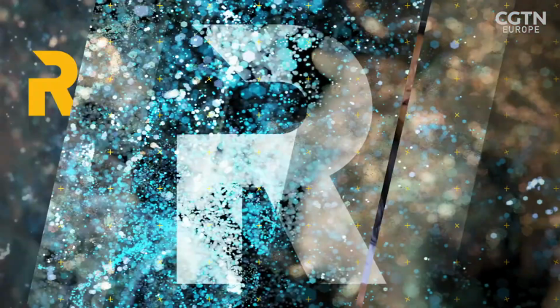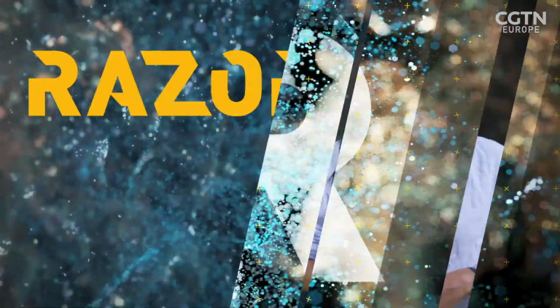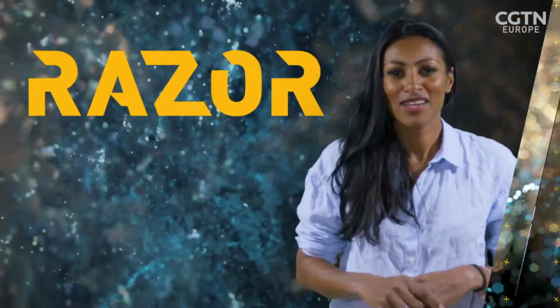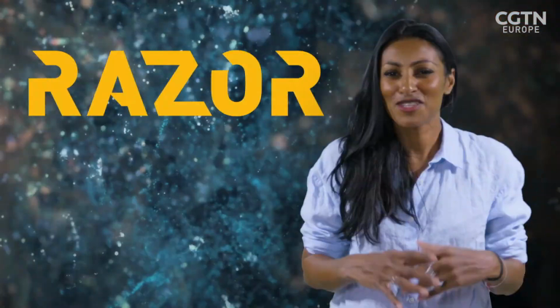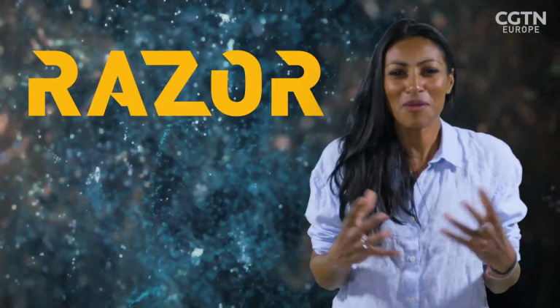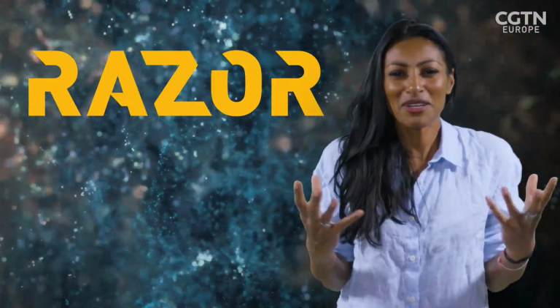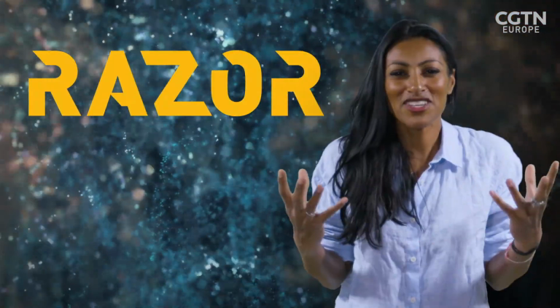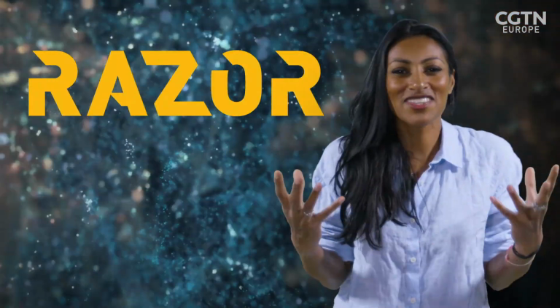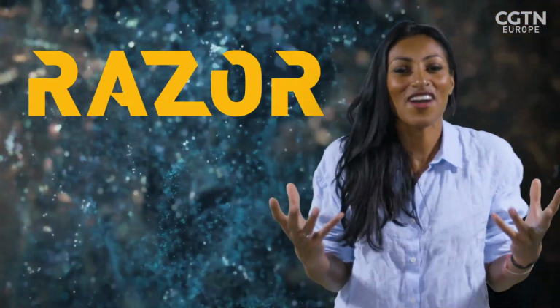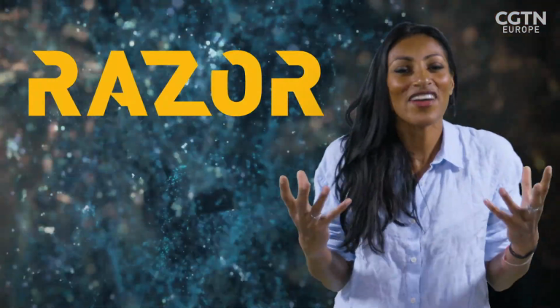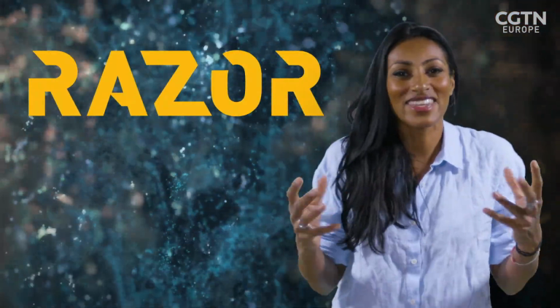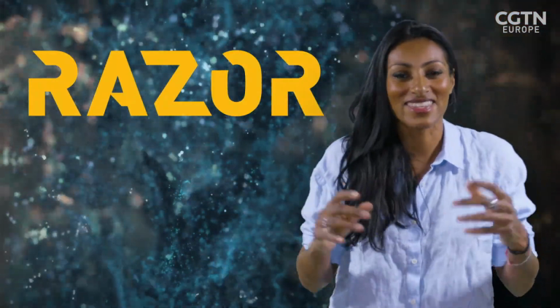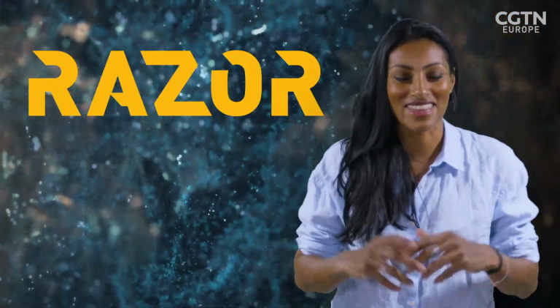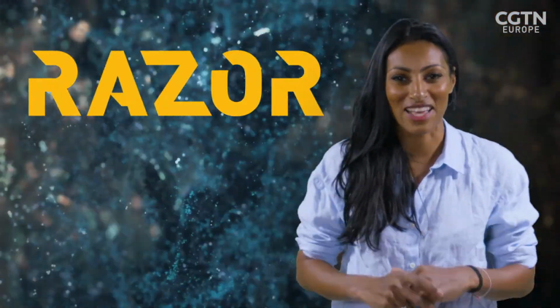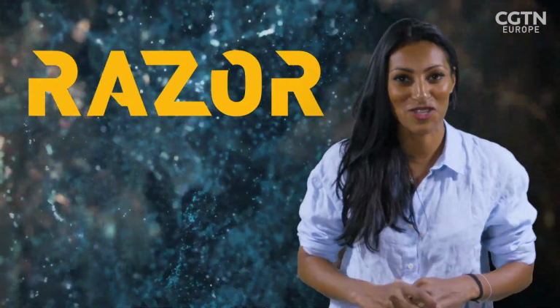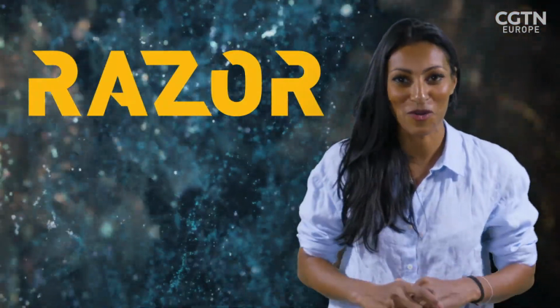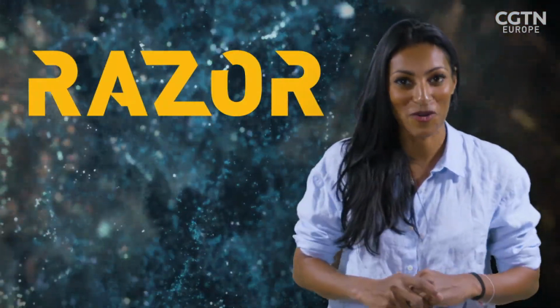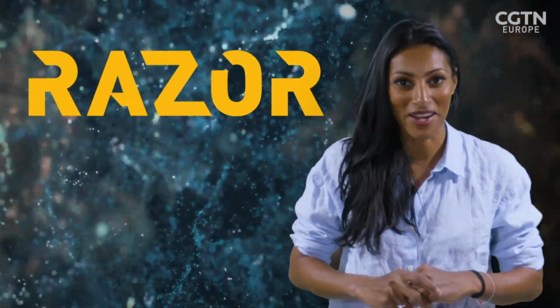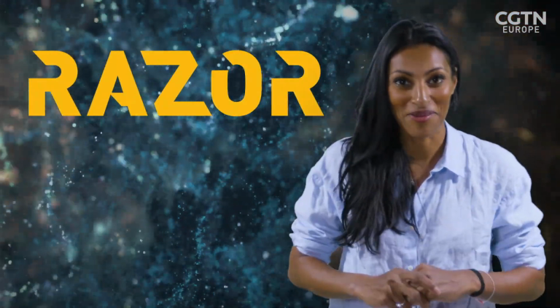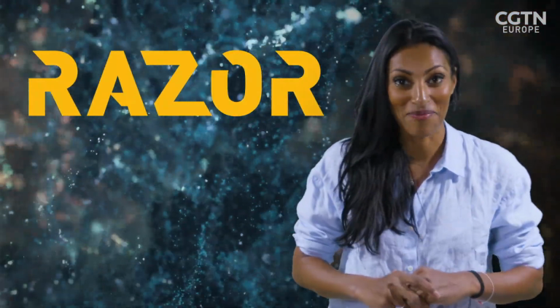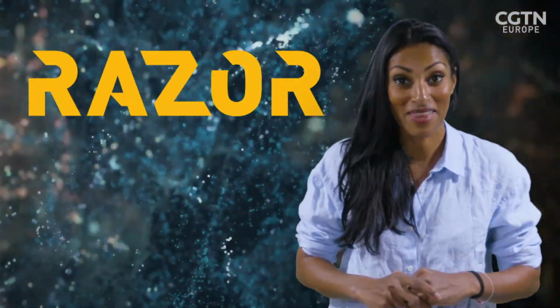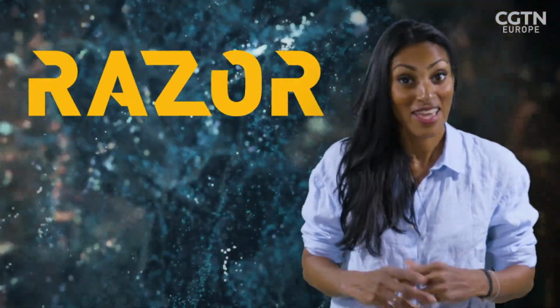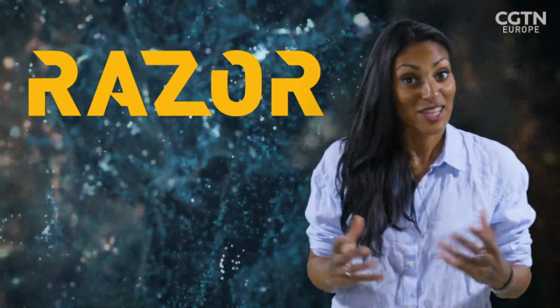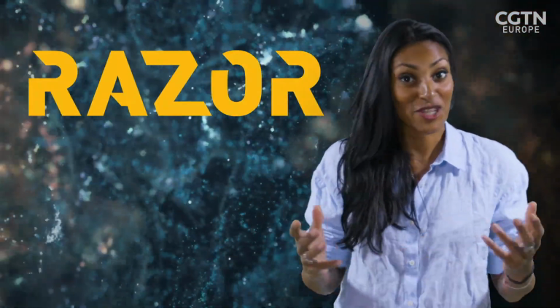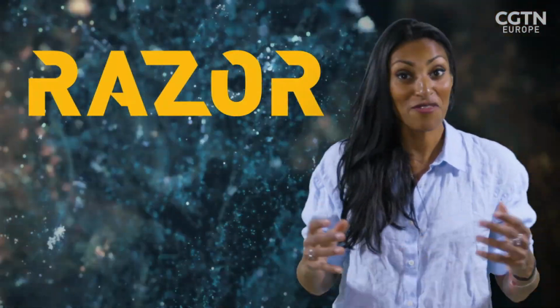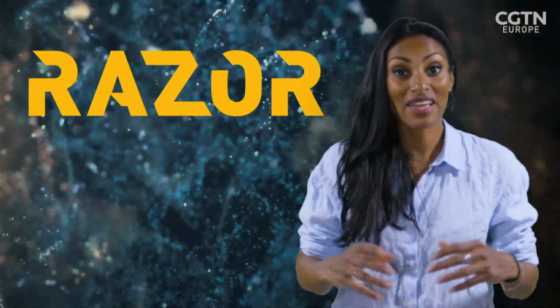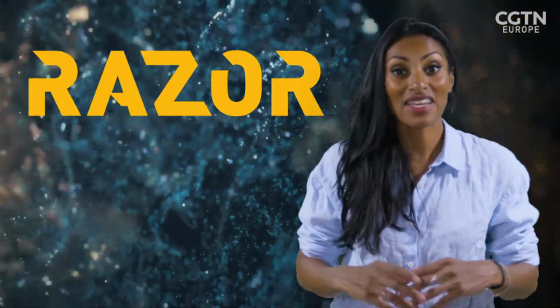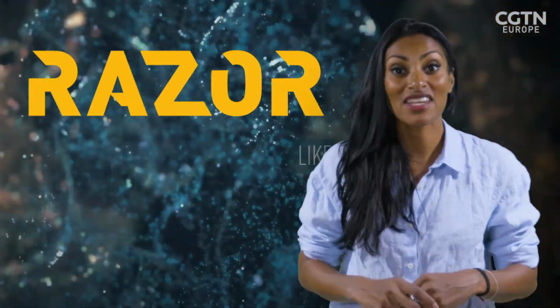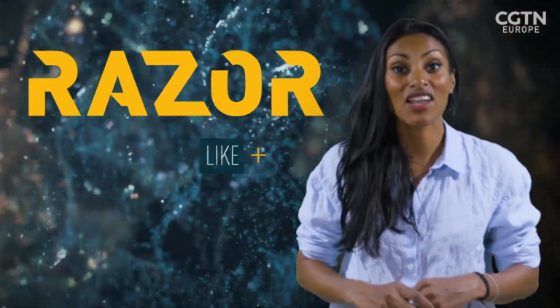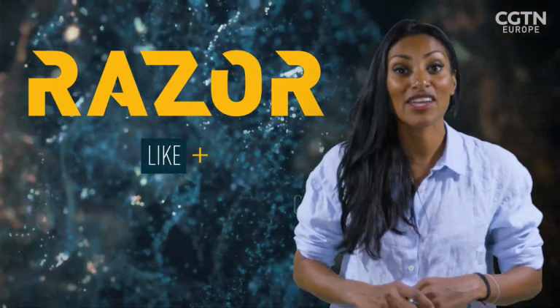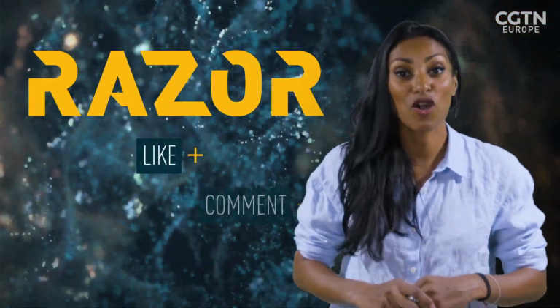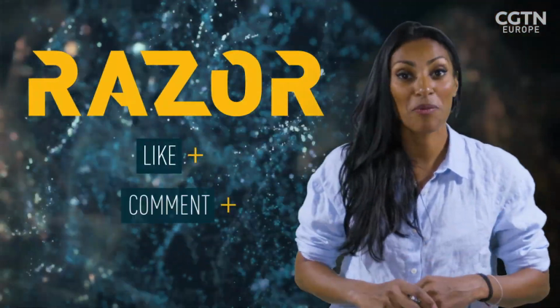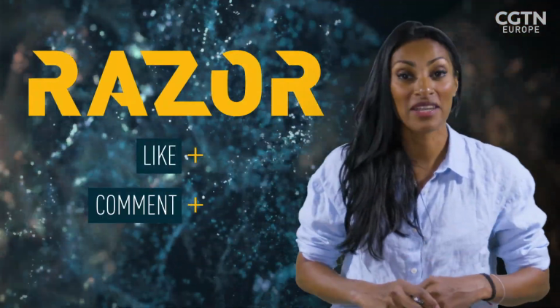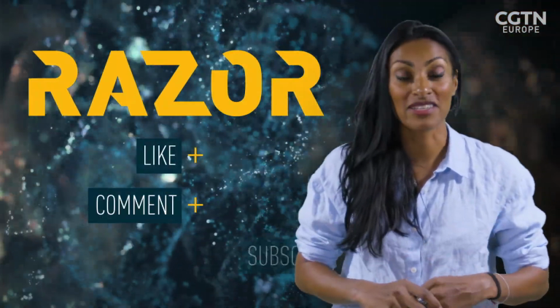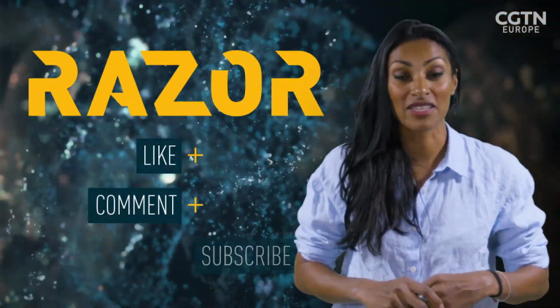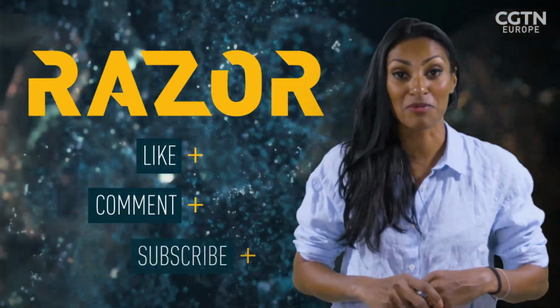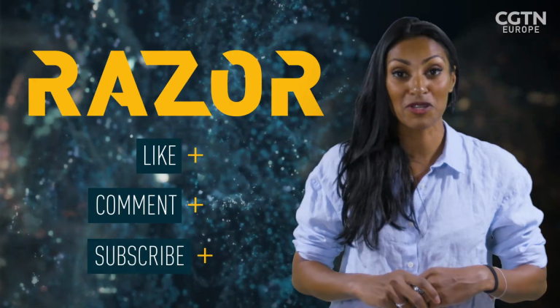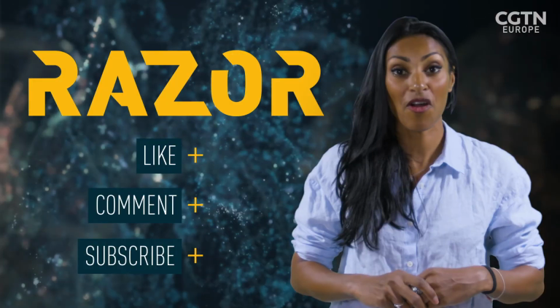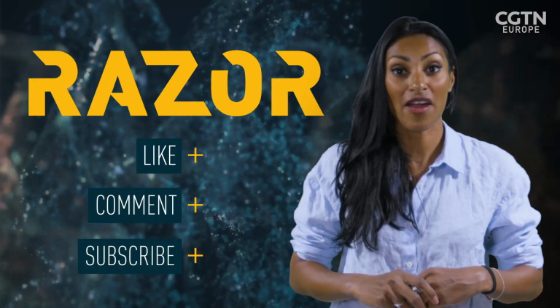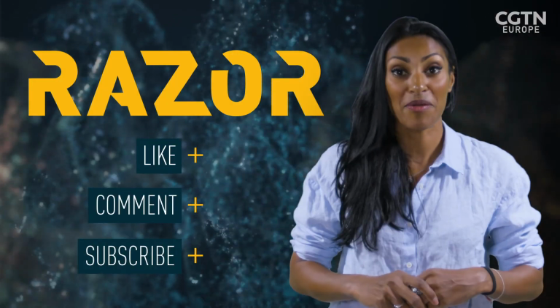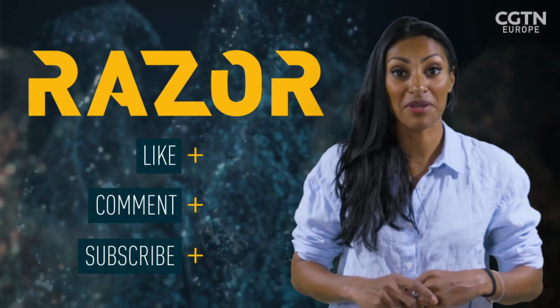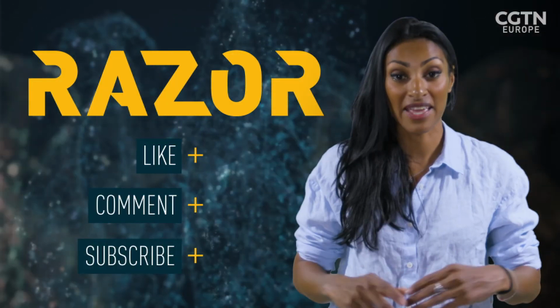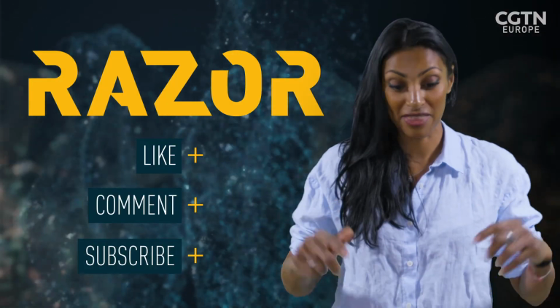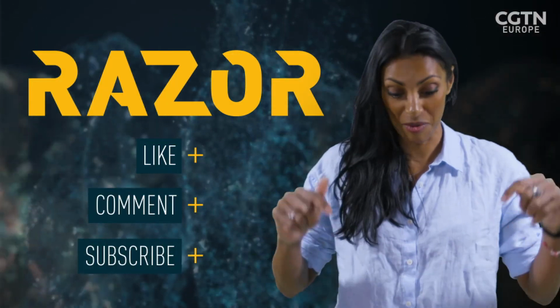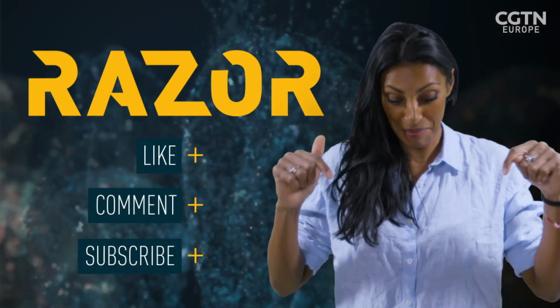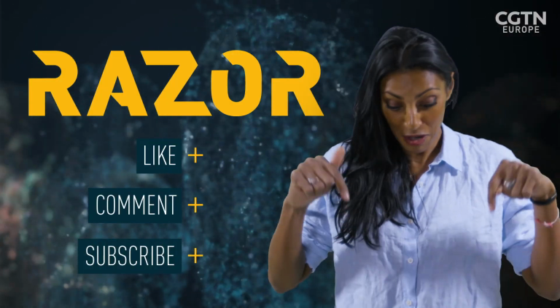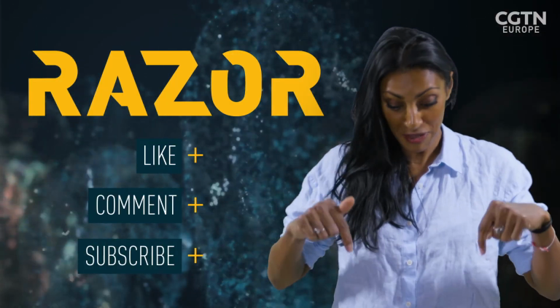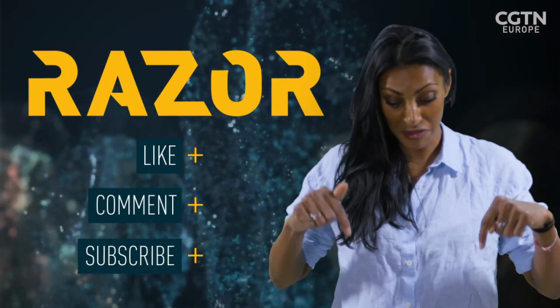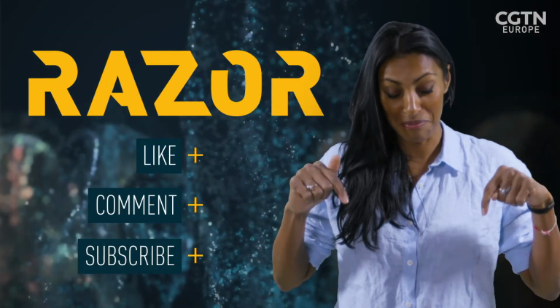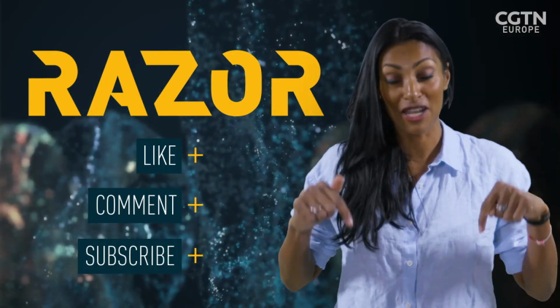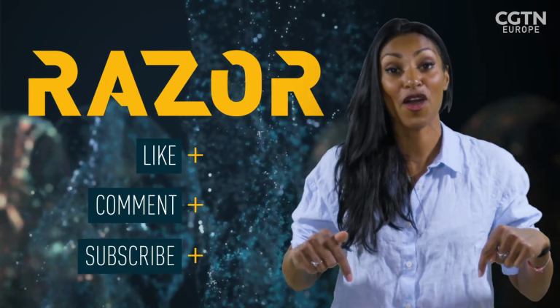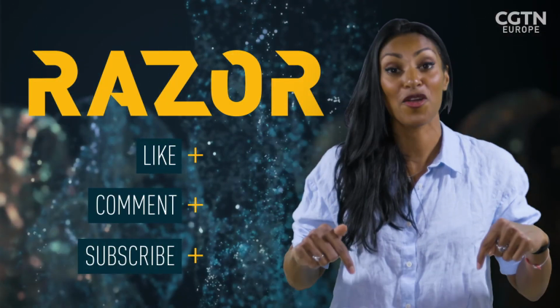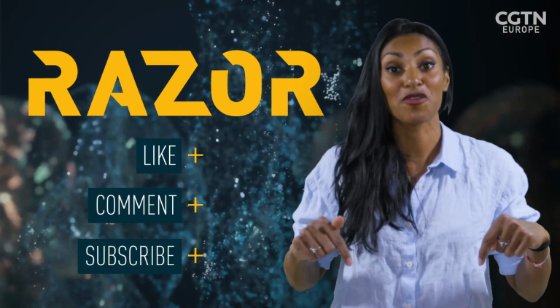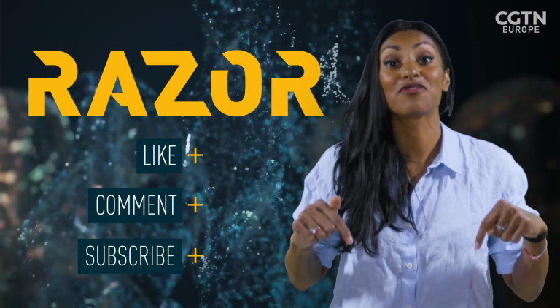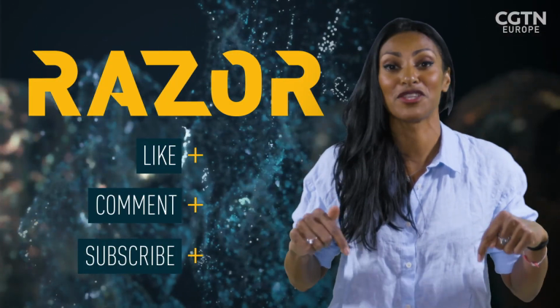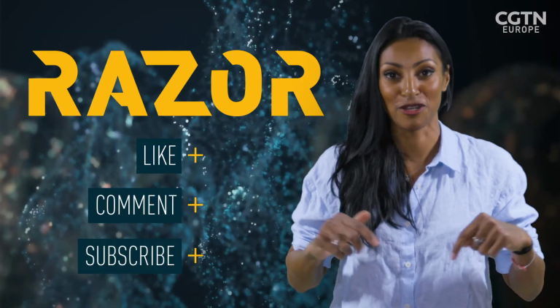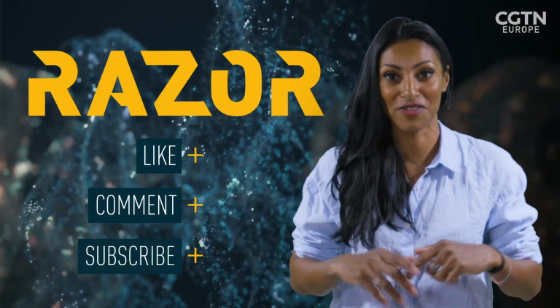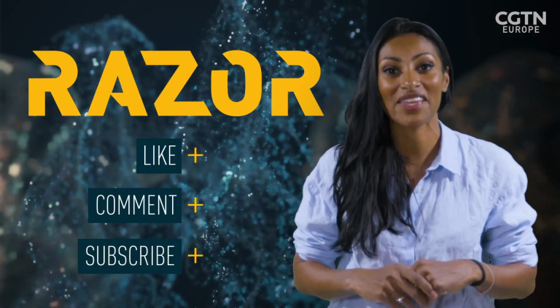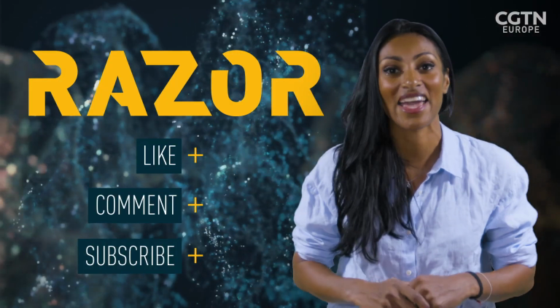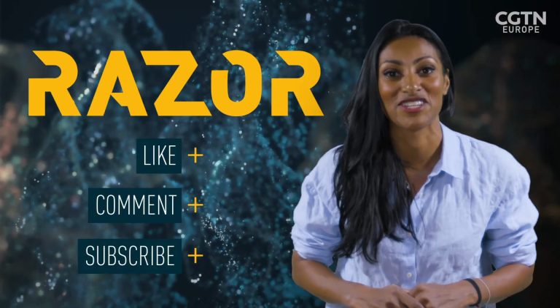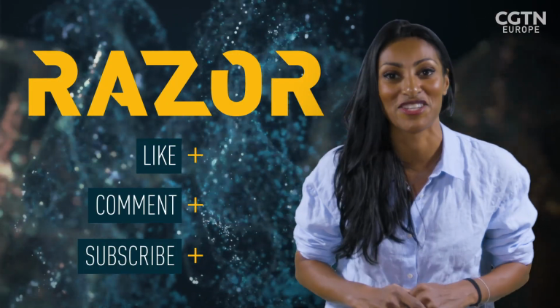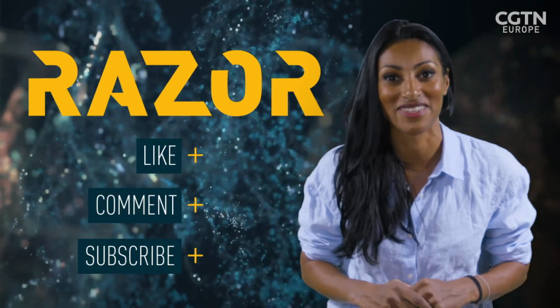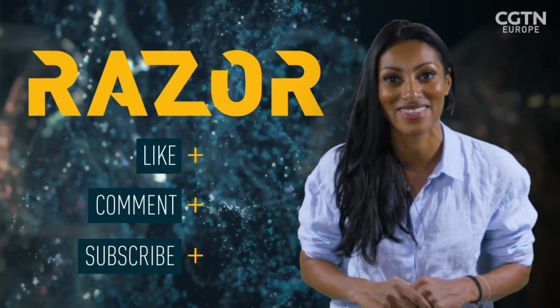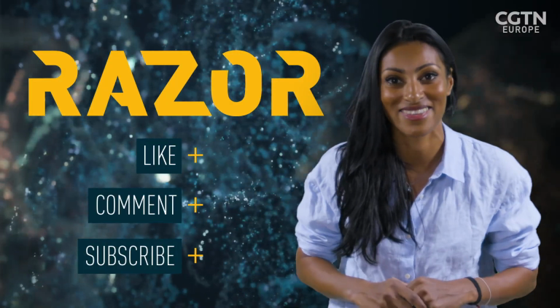So much science in that story. Don't forget to like, comment and subscribe, and hit the bell button below for notifications.